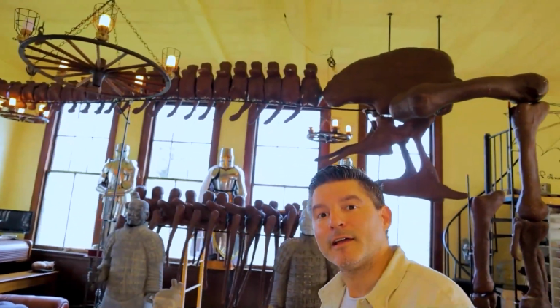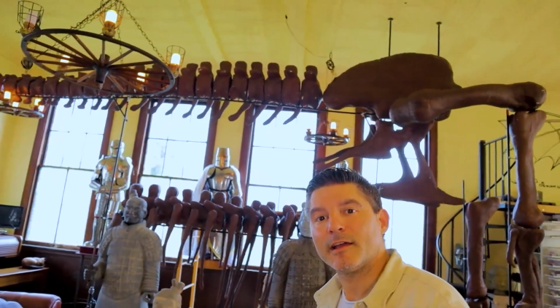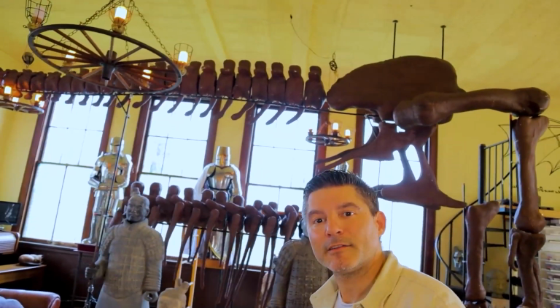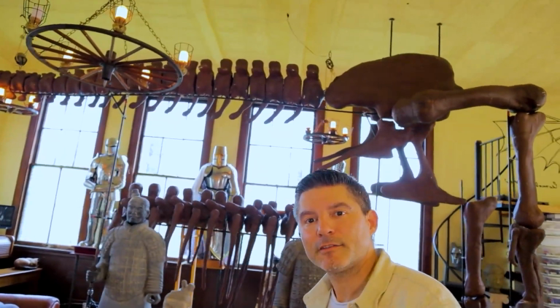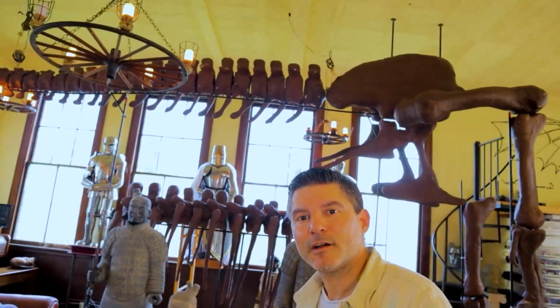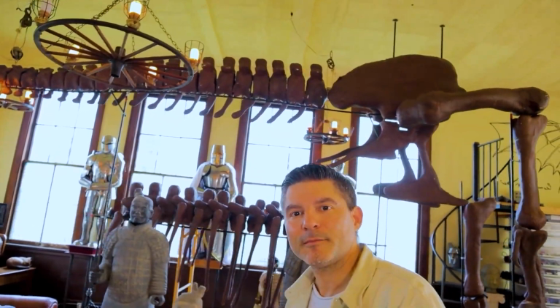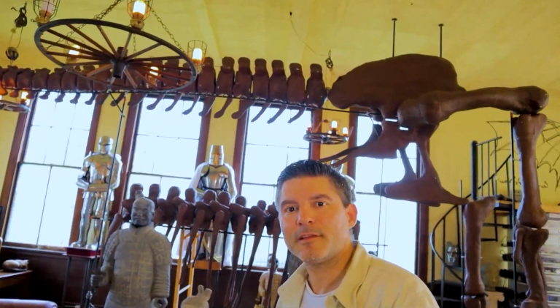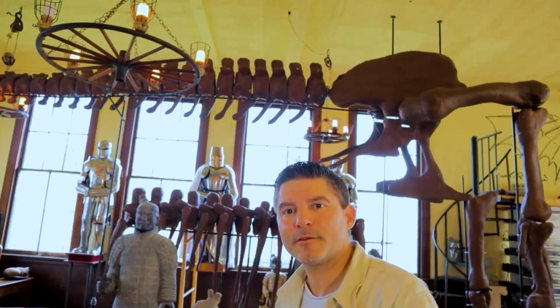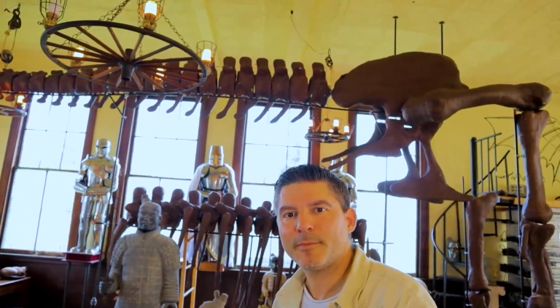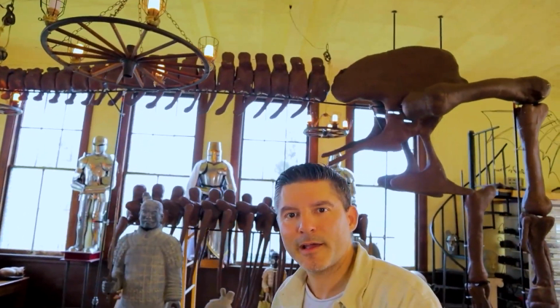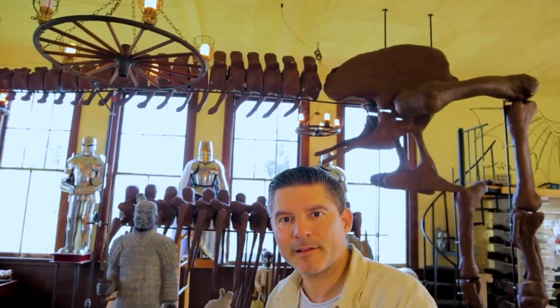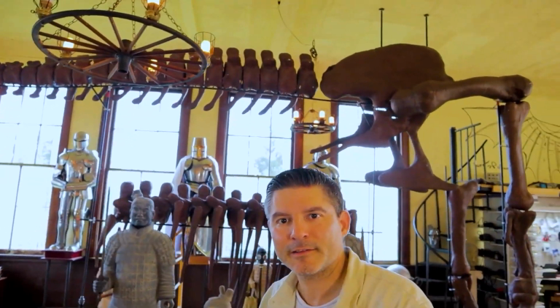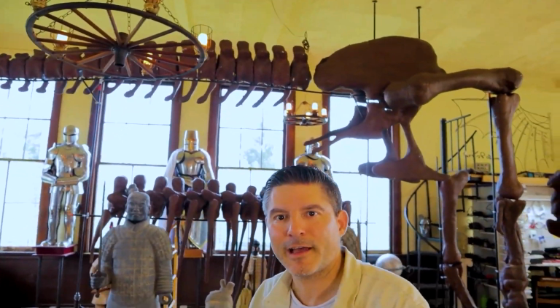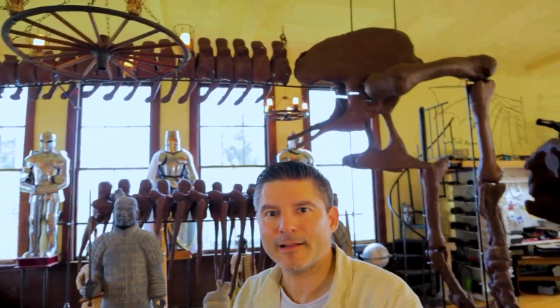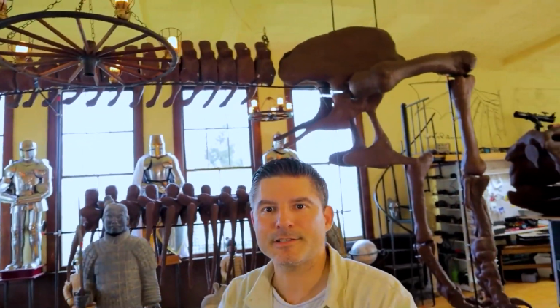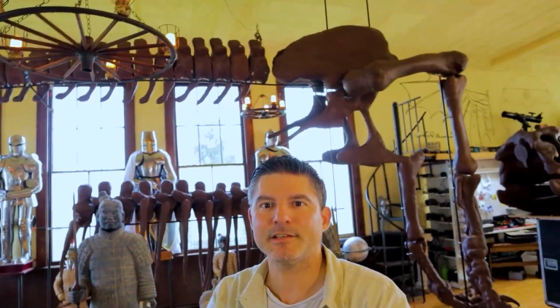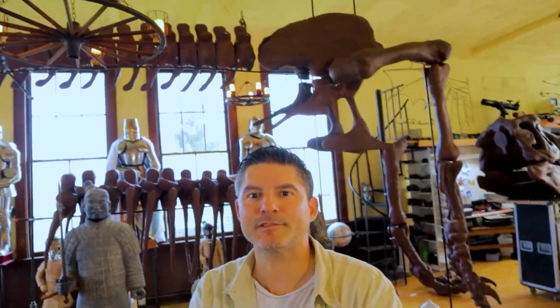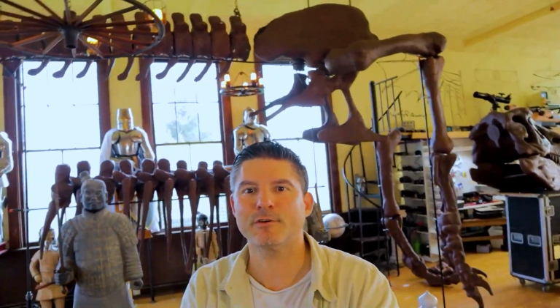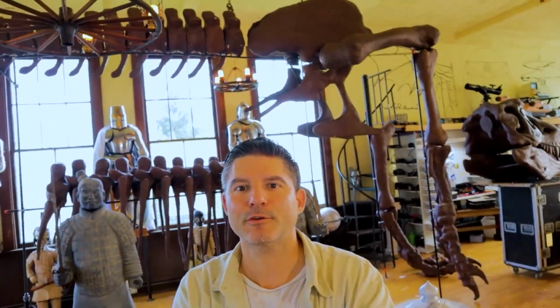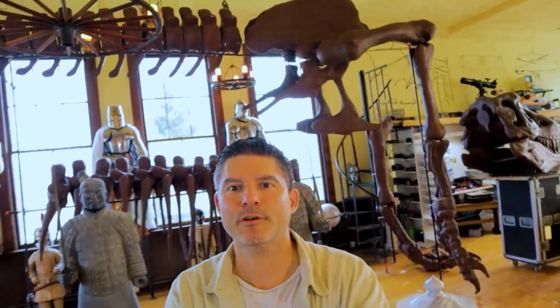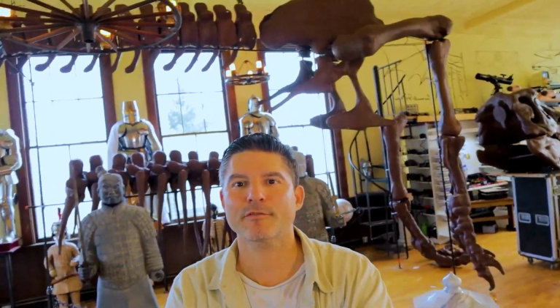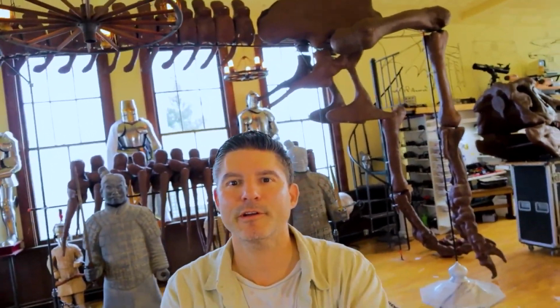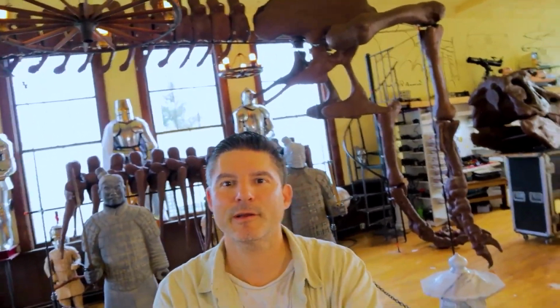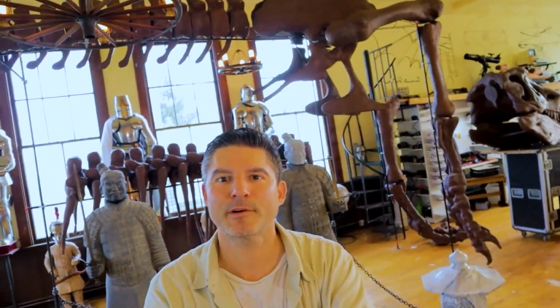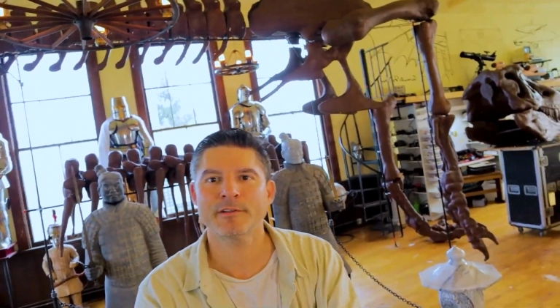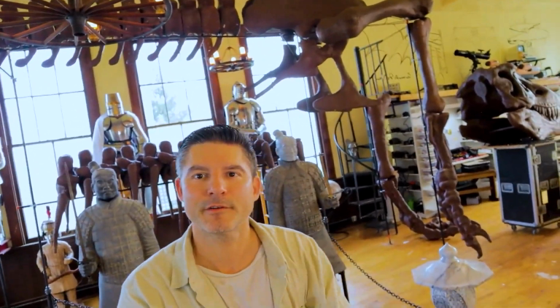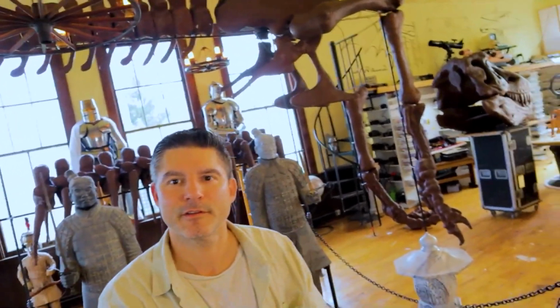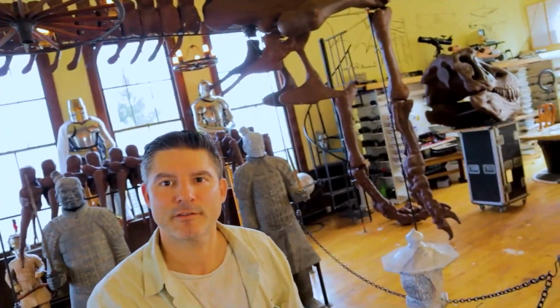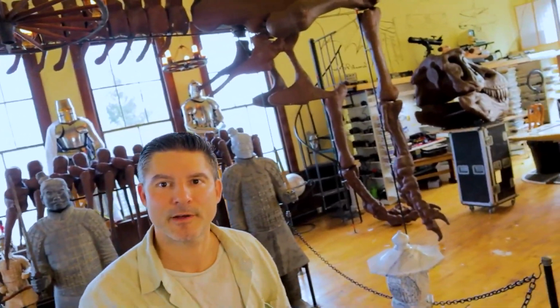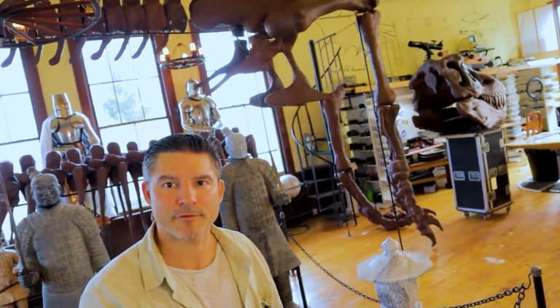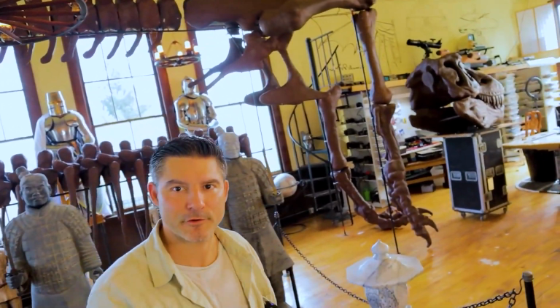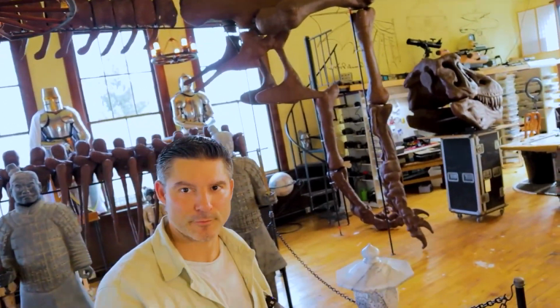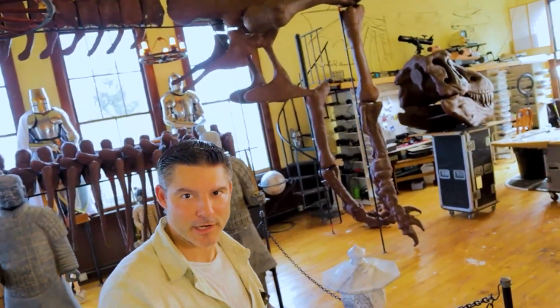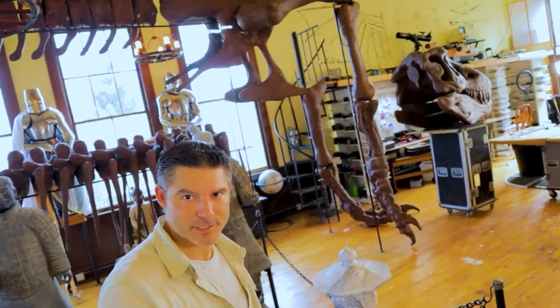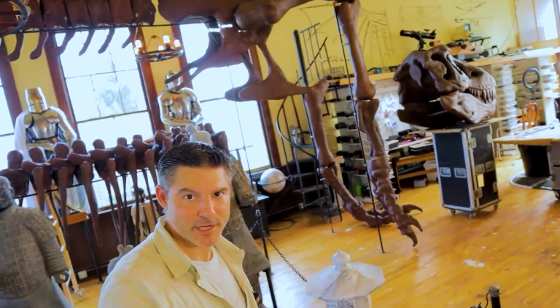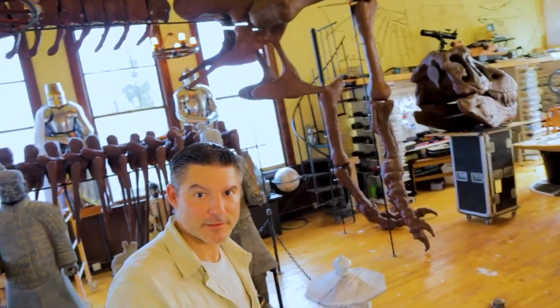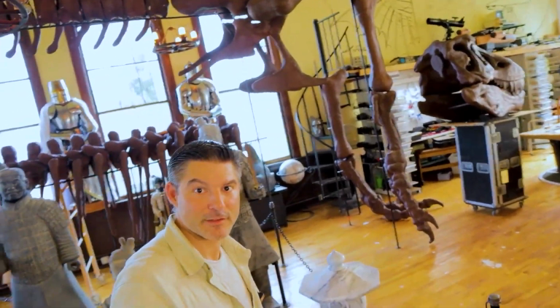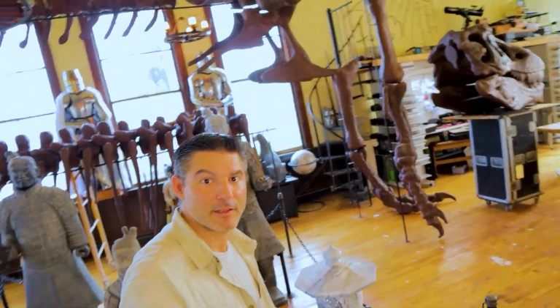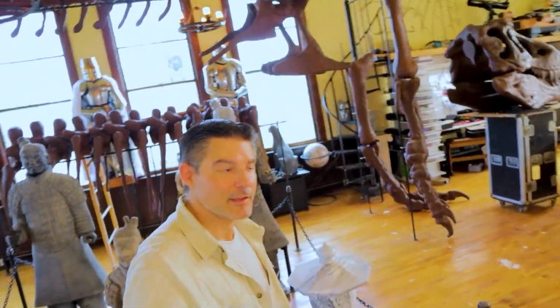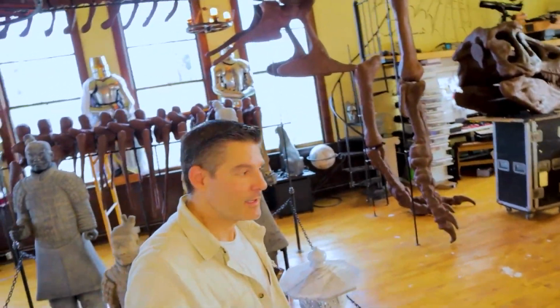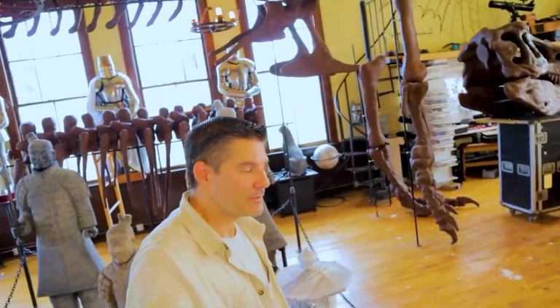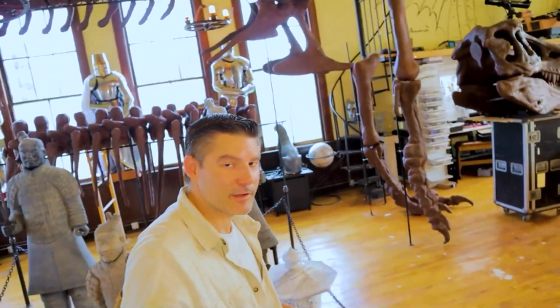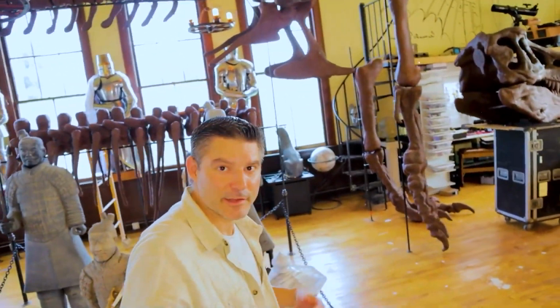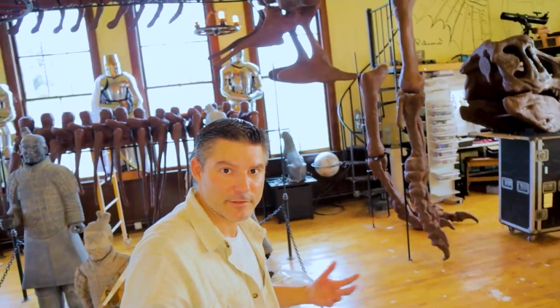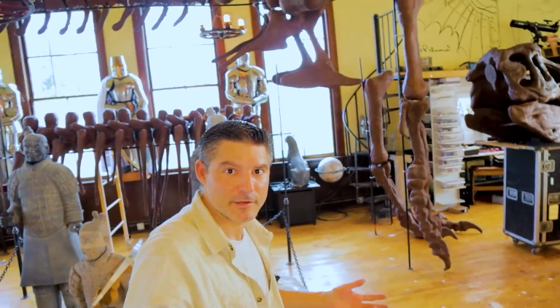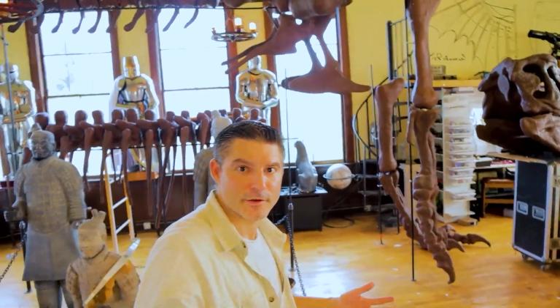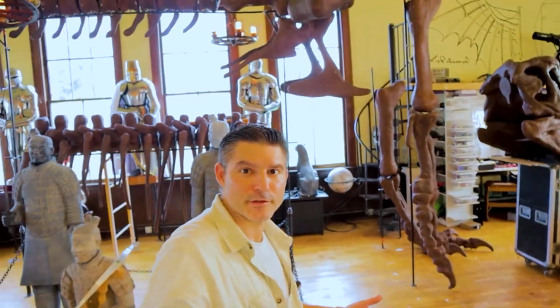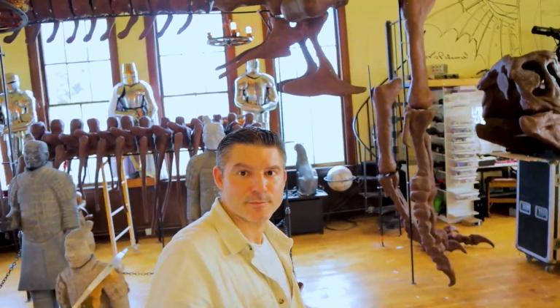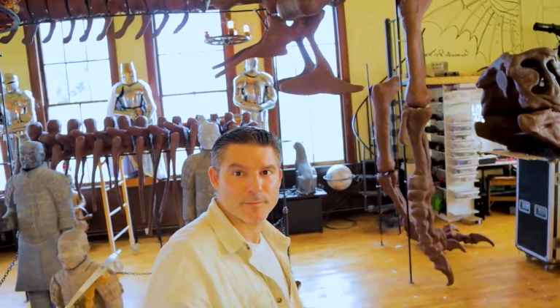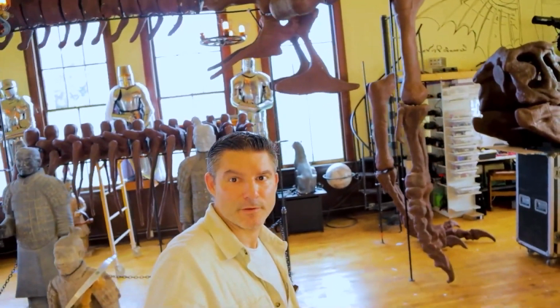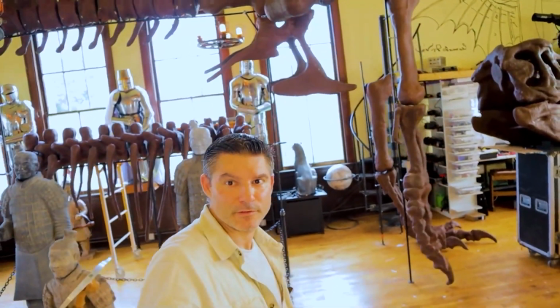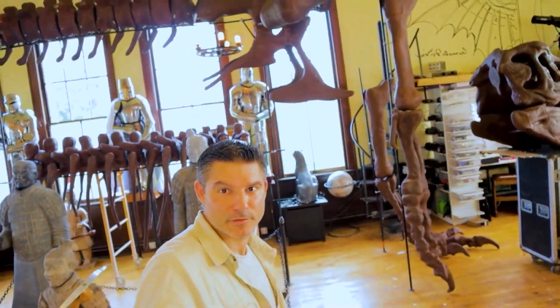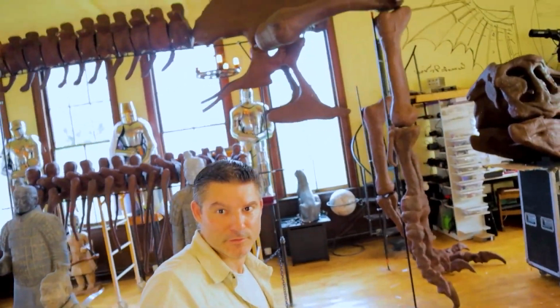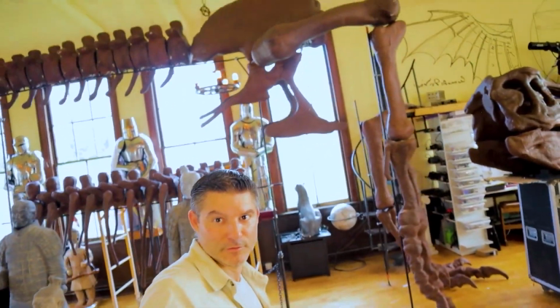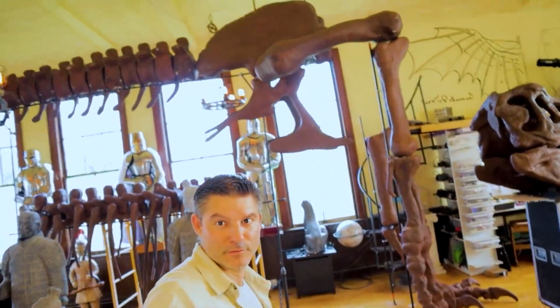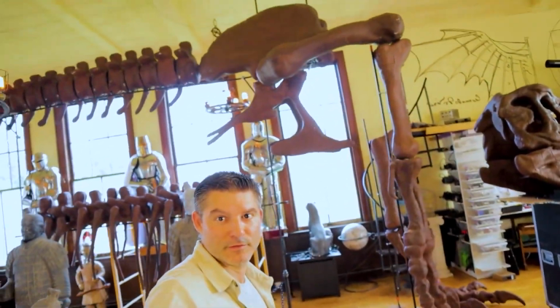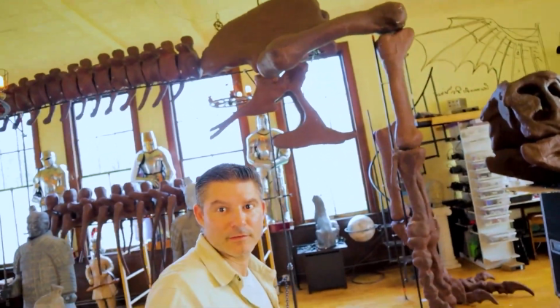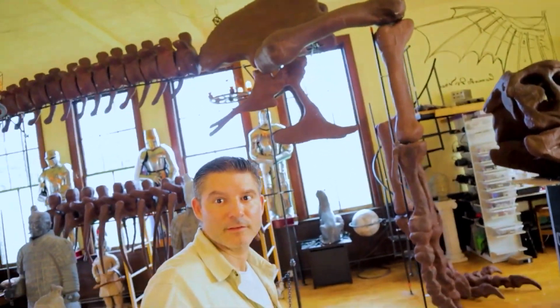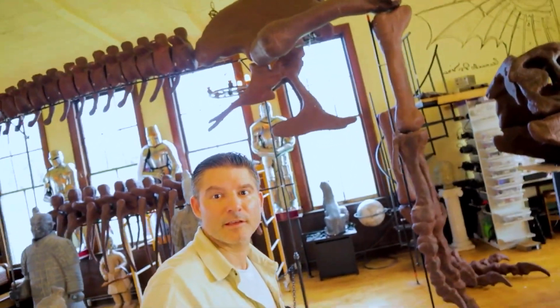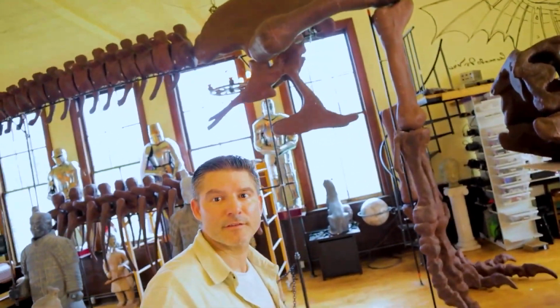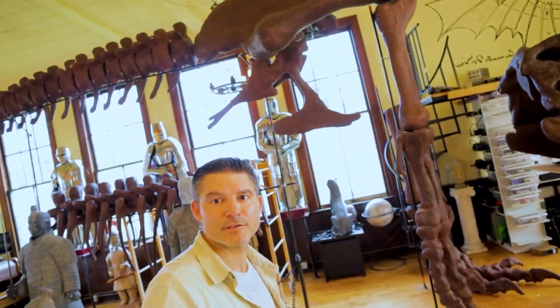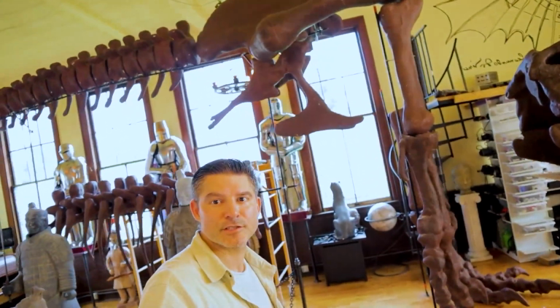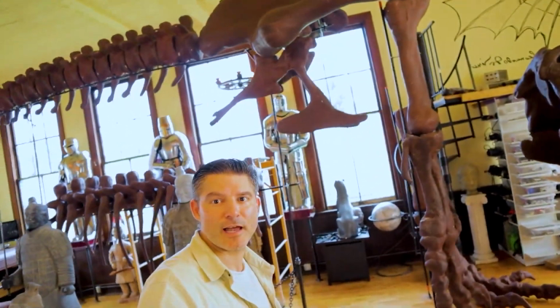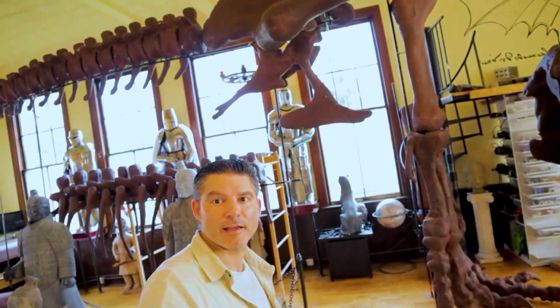I'm neither a paleontologist nor a 3D printer expert — this is my first project. I like to encourage people to give it a shot.